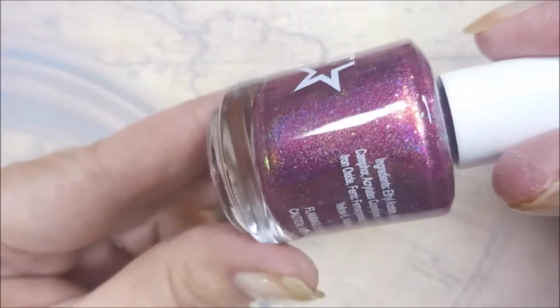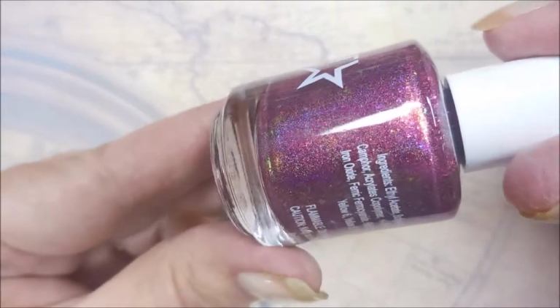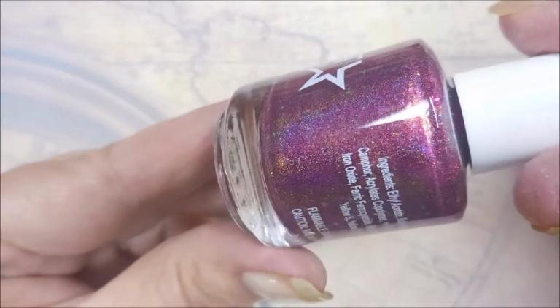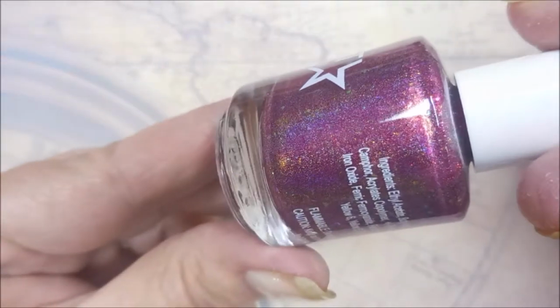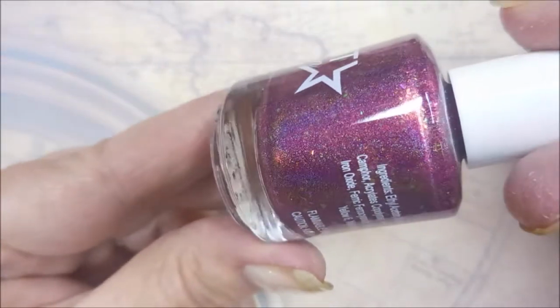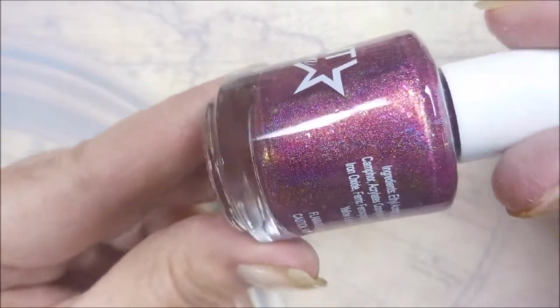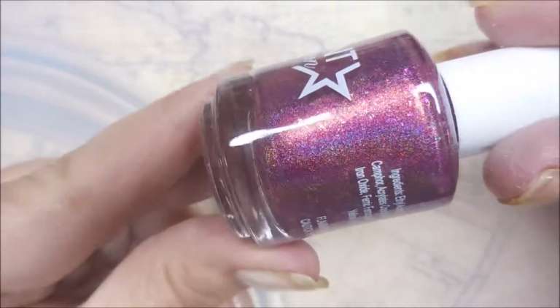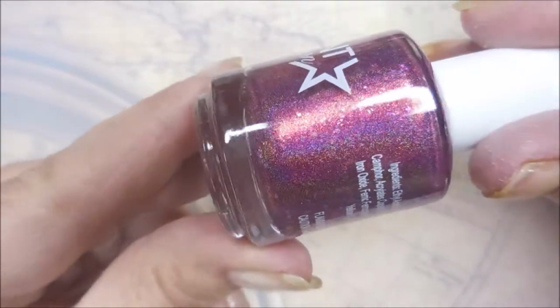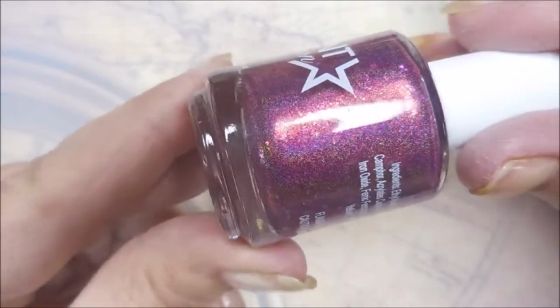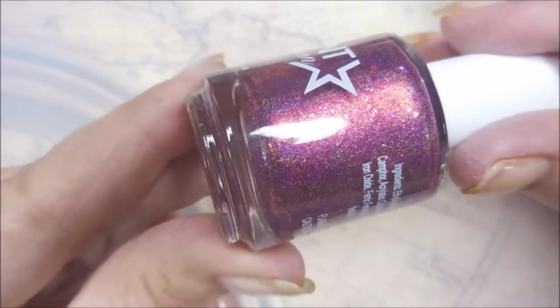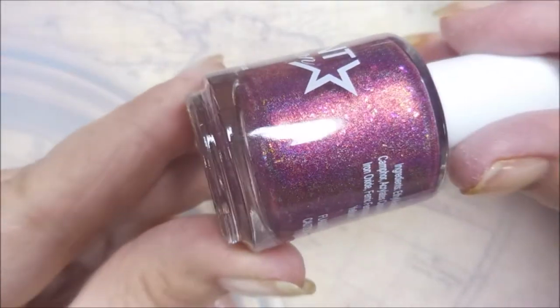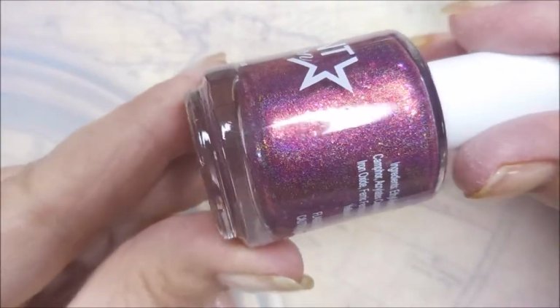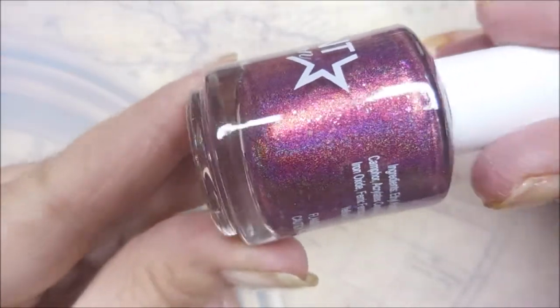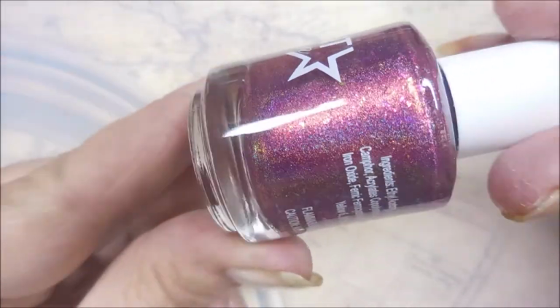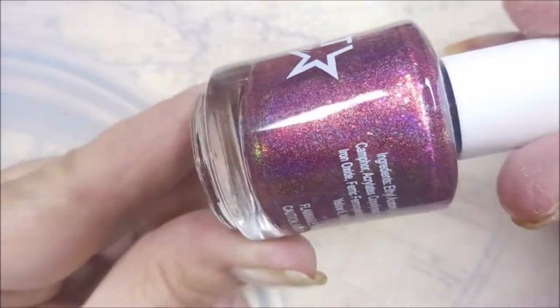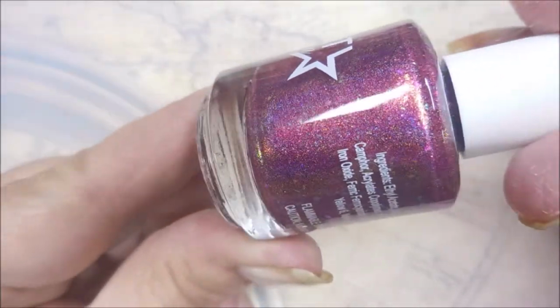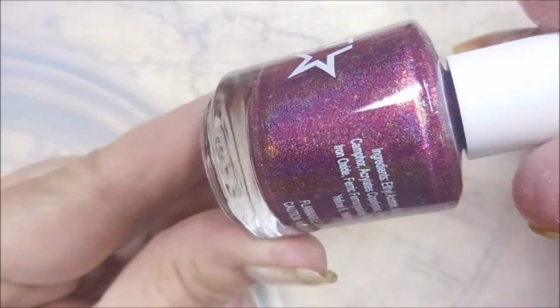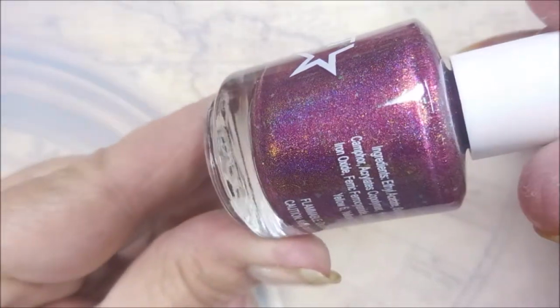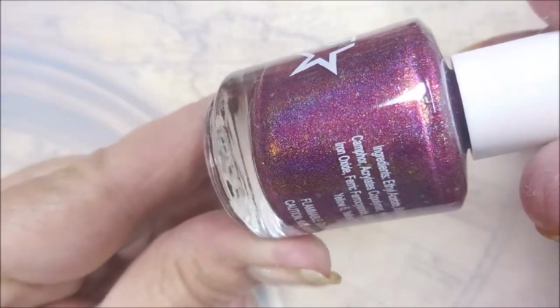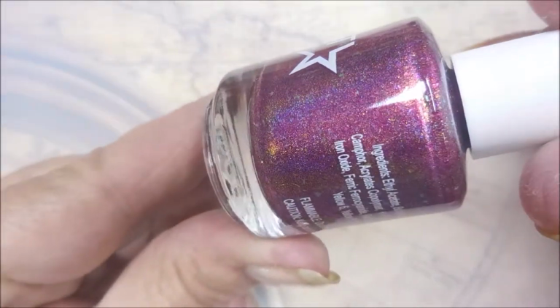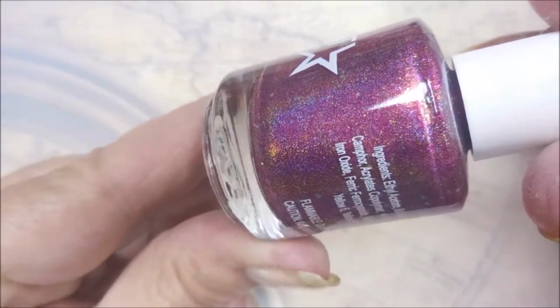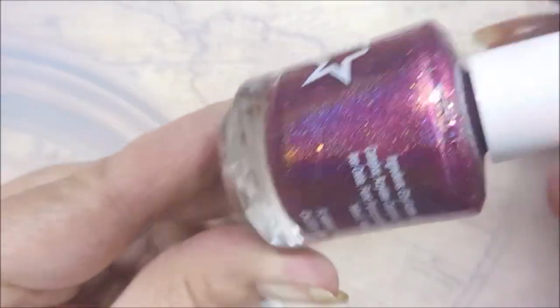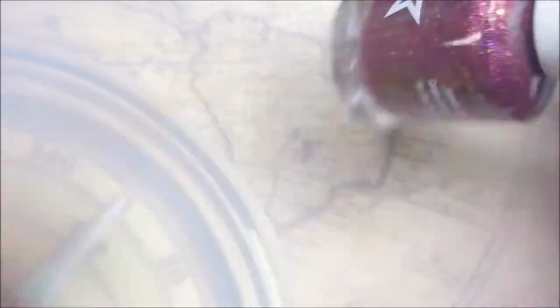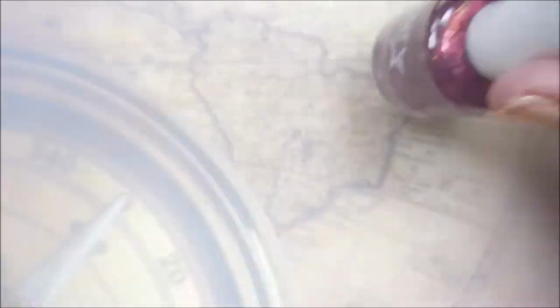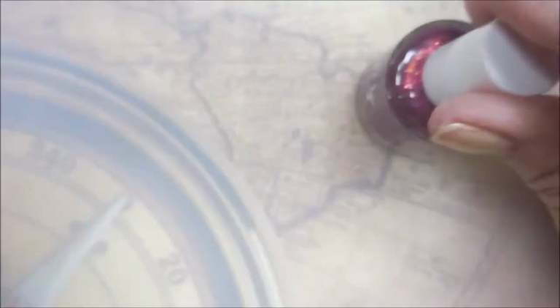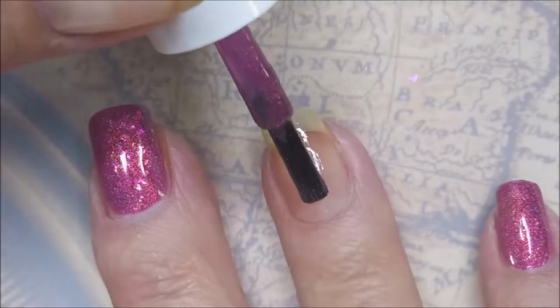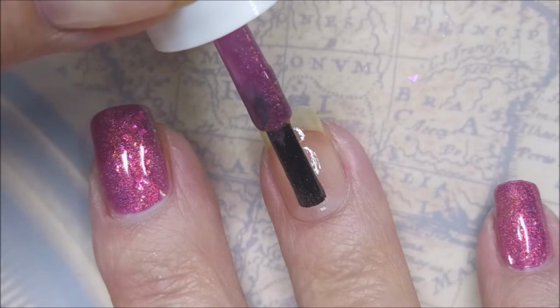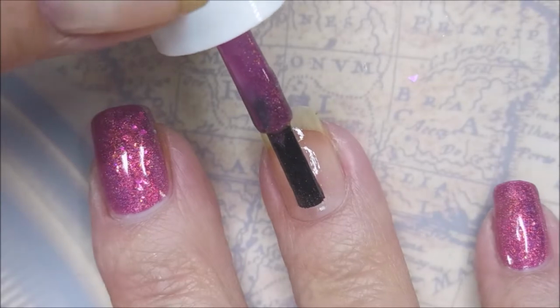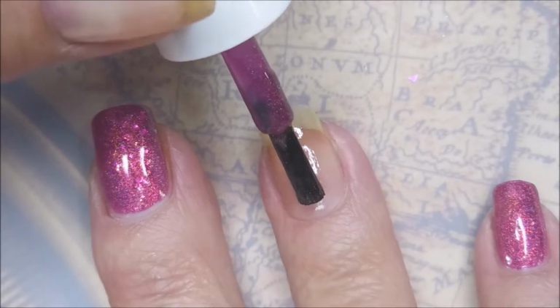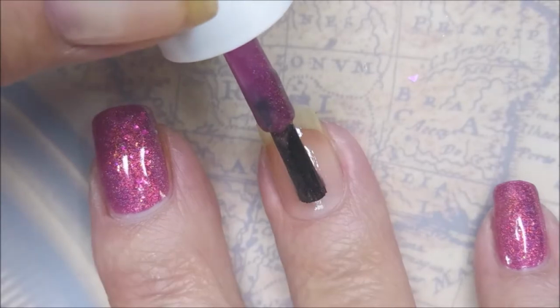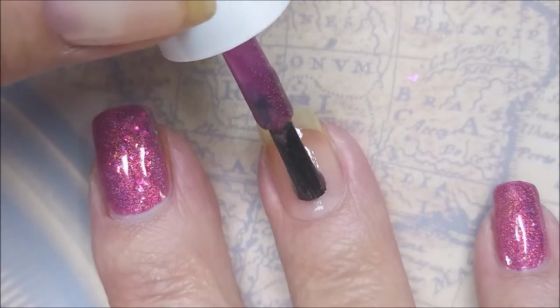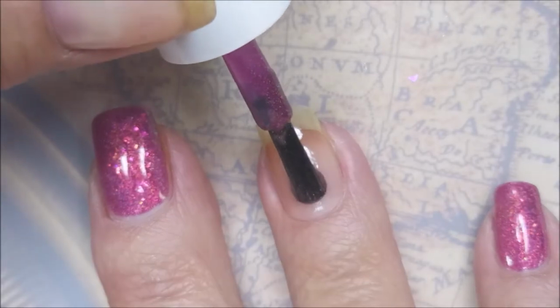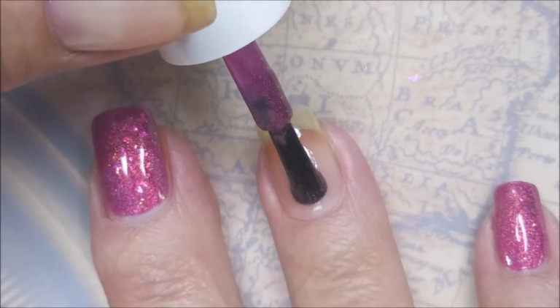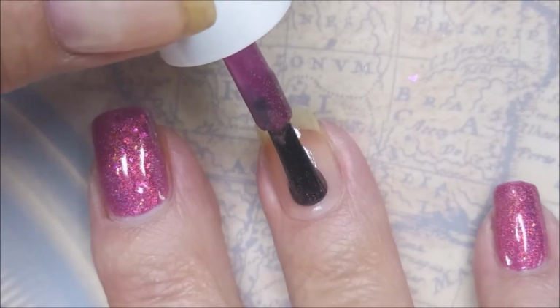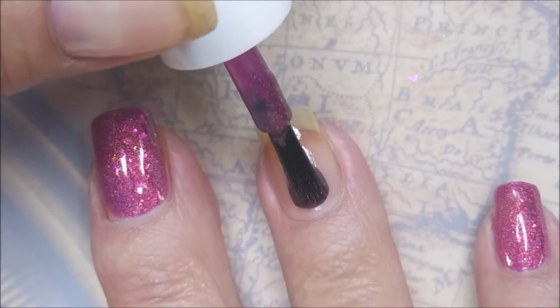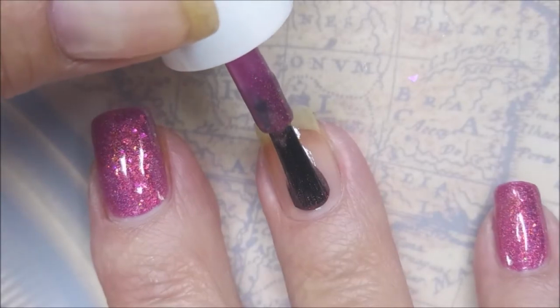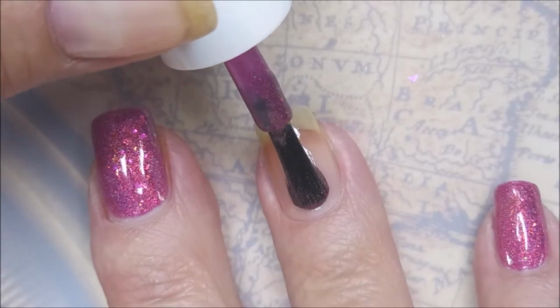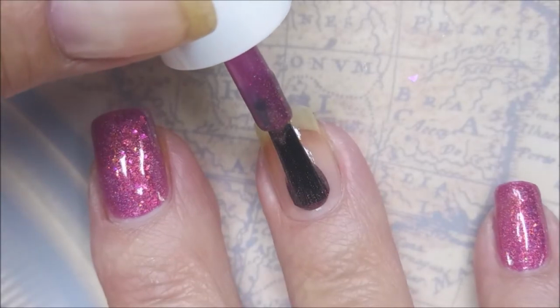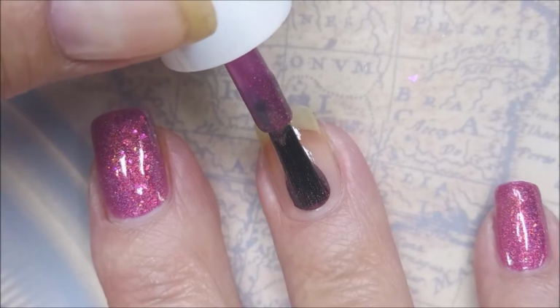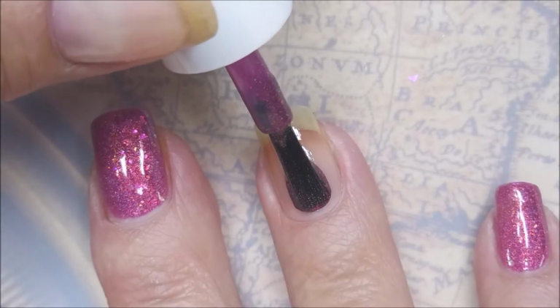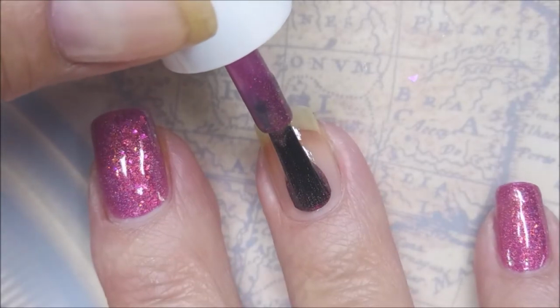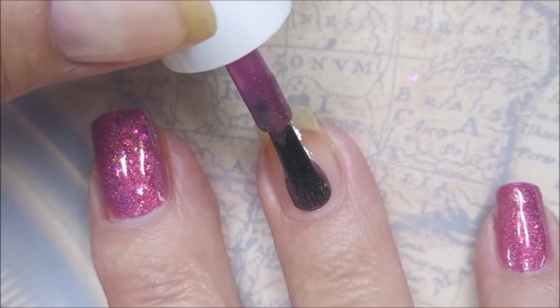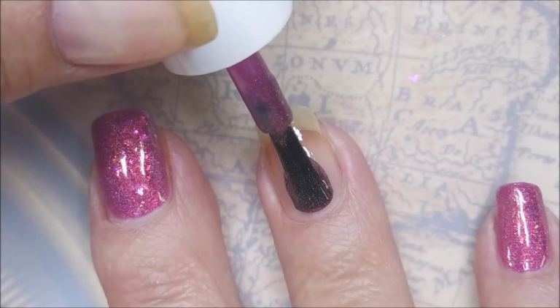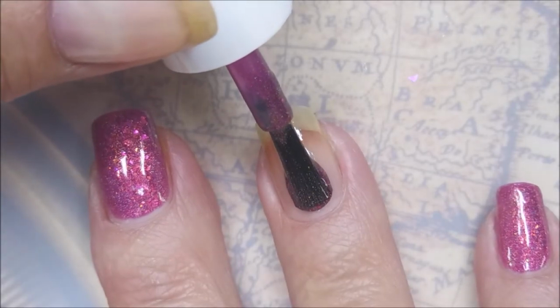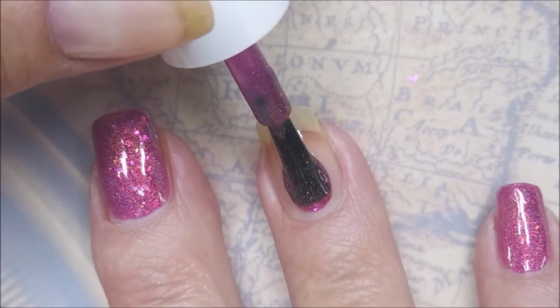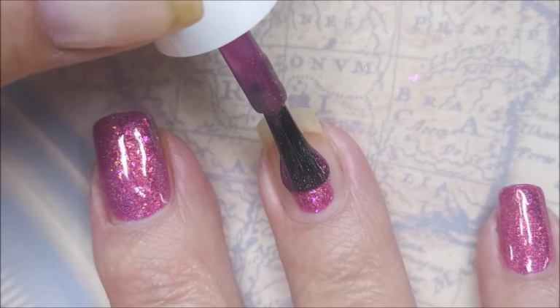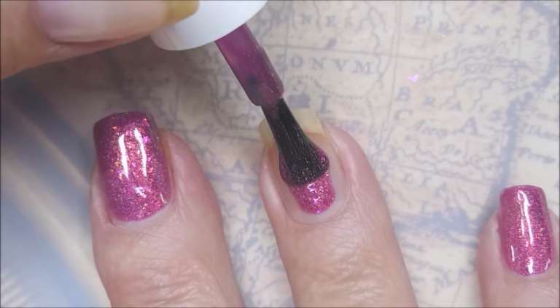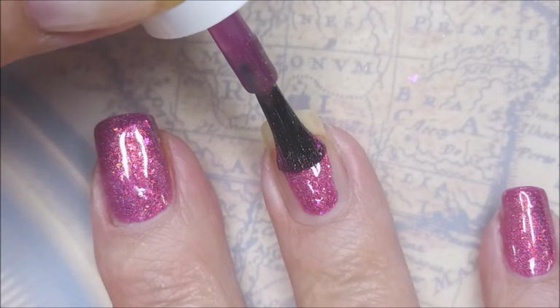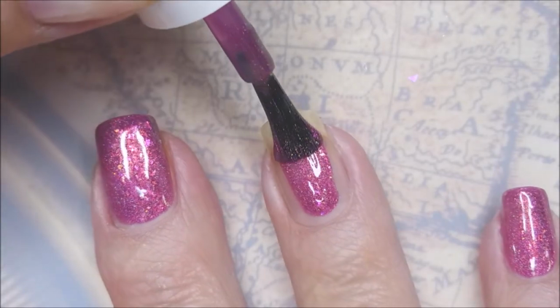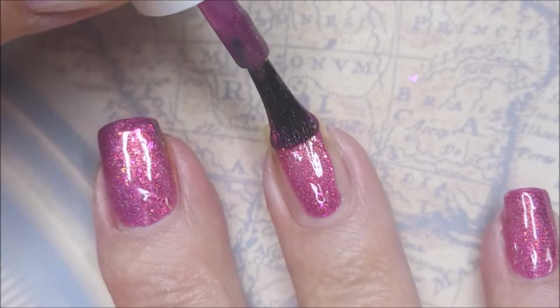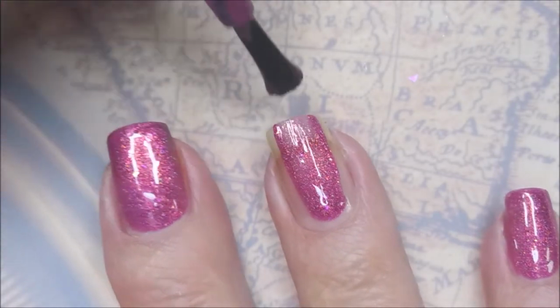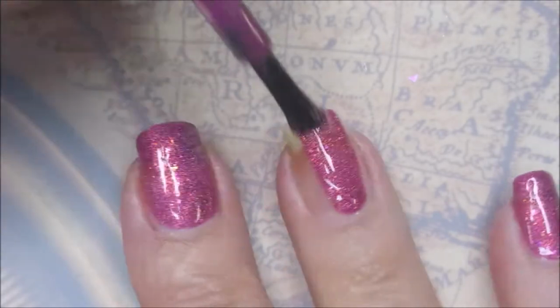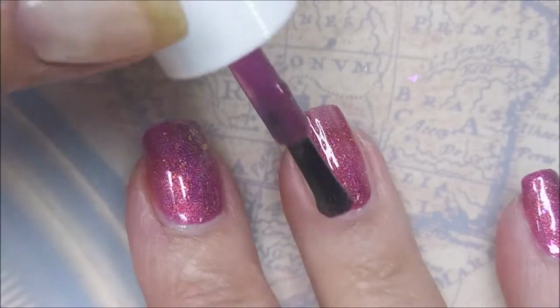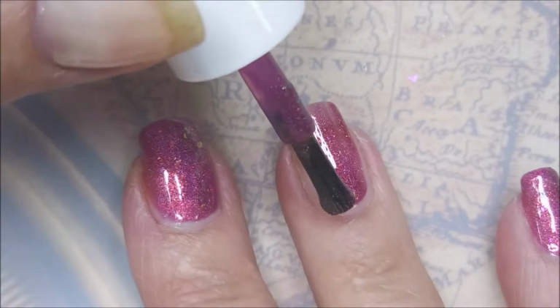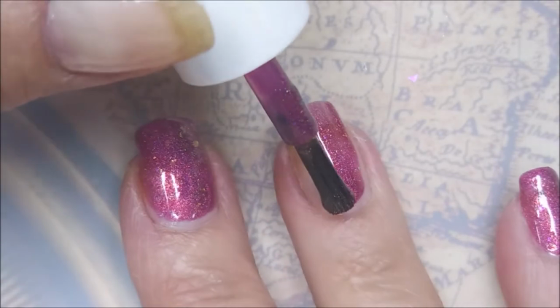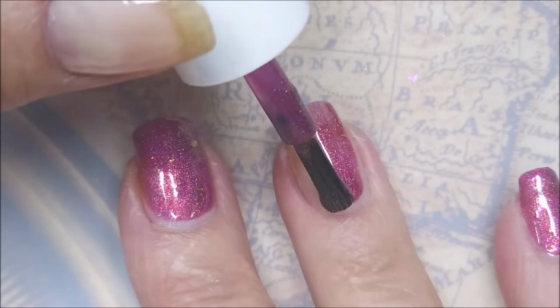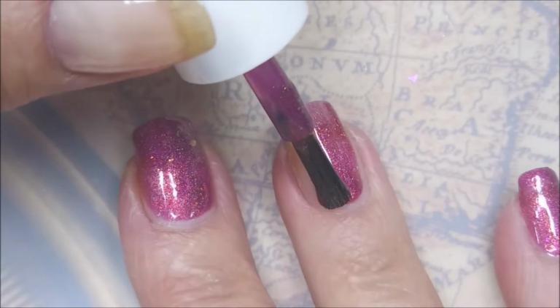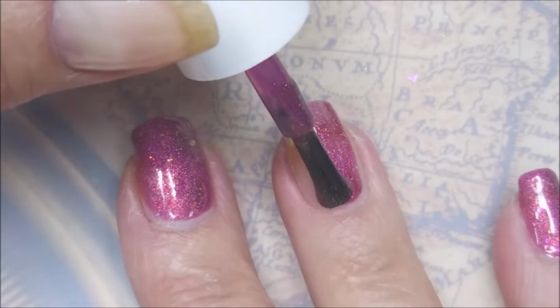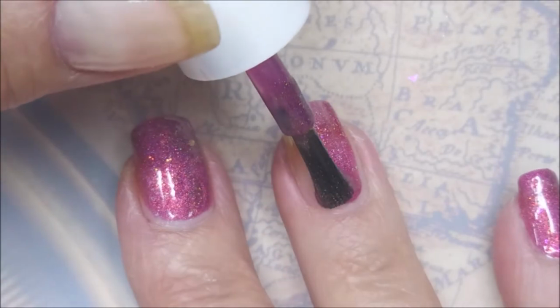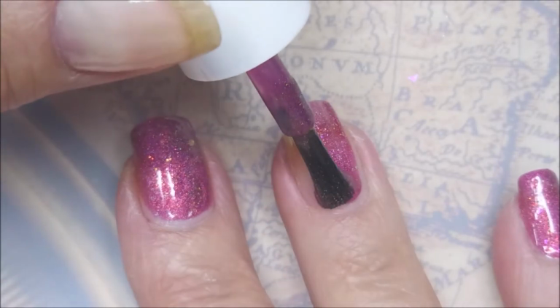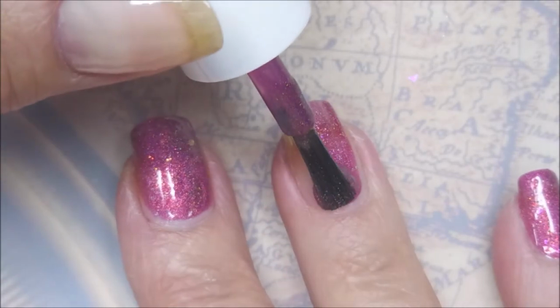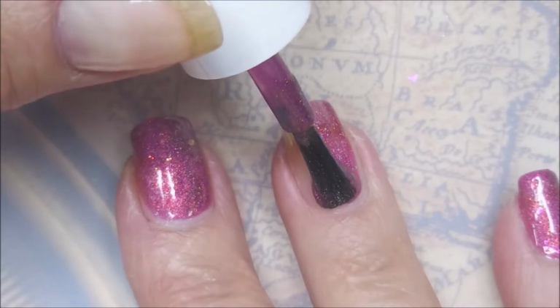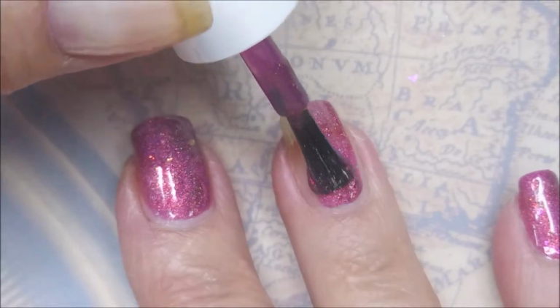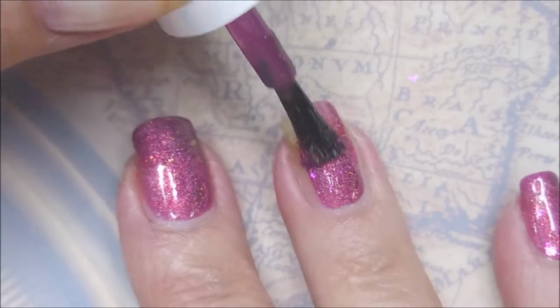Isn't that stunning? I'm telling you, the camera does it no justice. Well, maybe it does. Look at that middle fingernail.